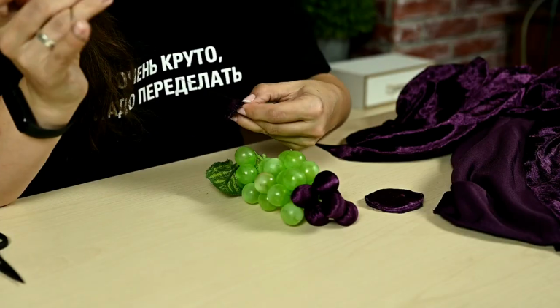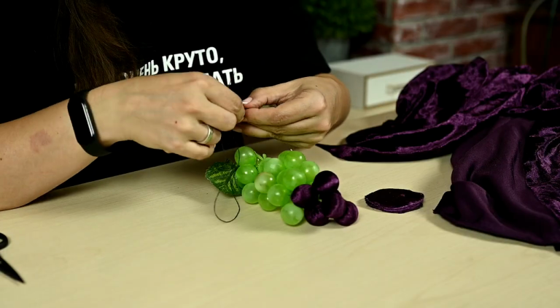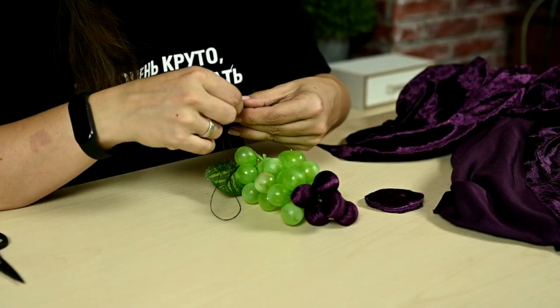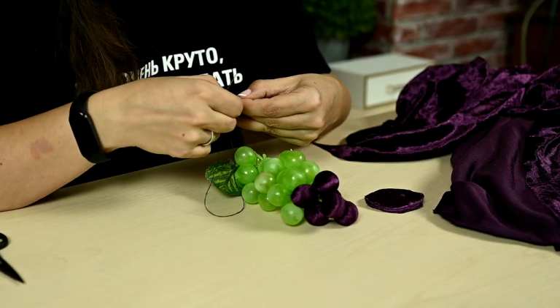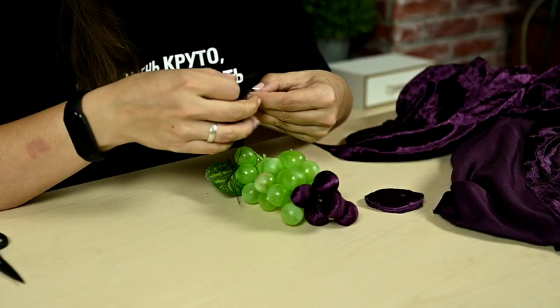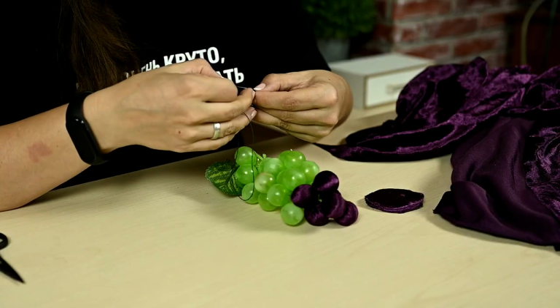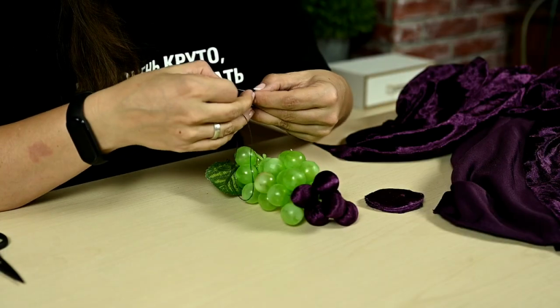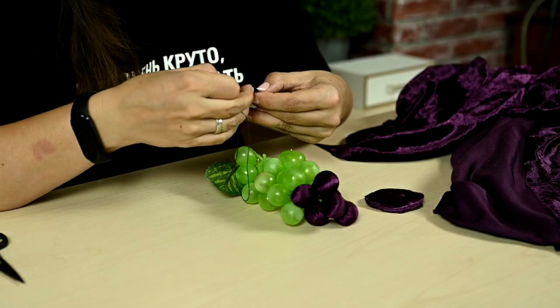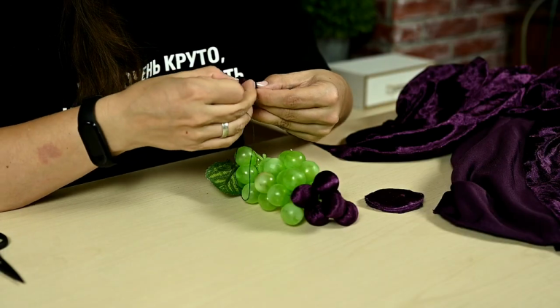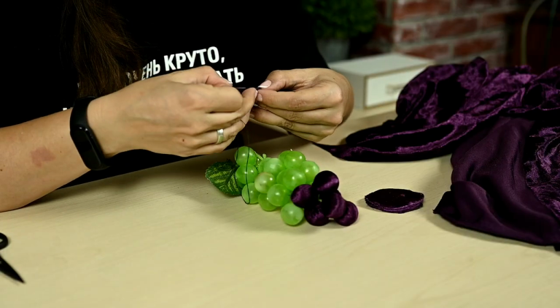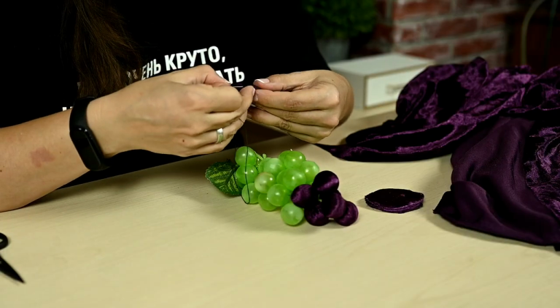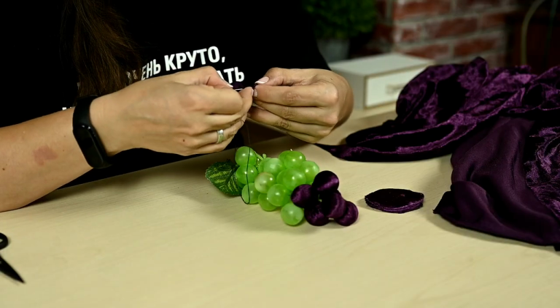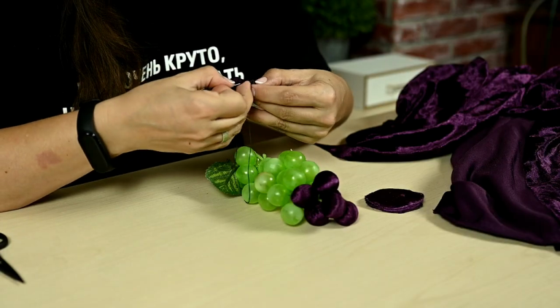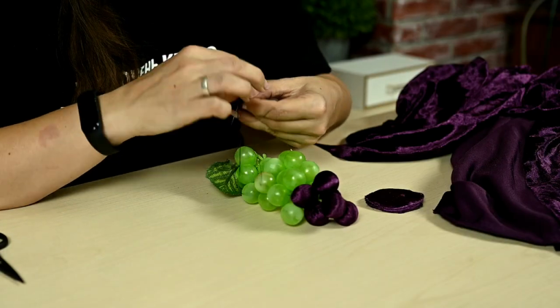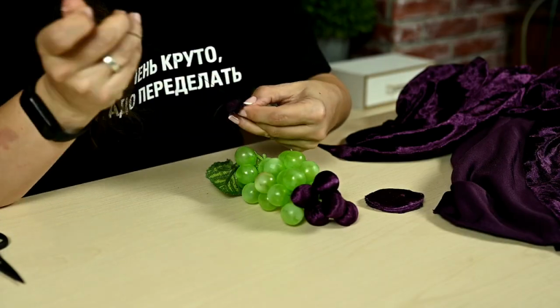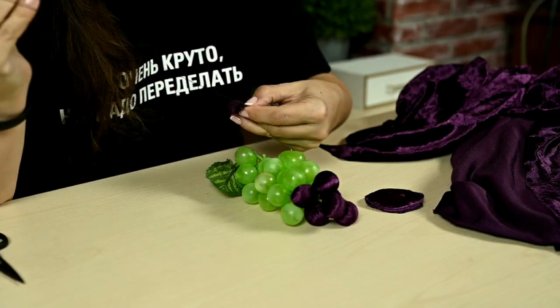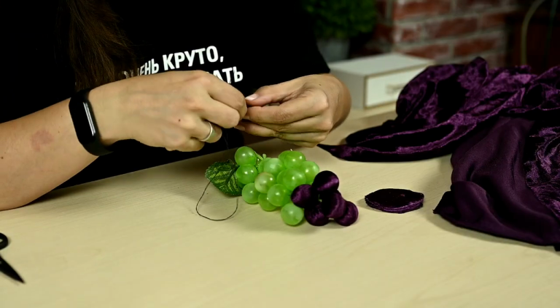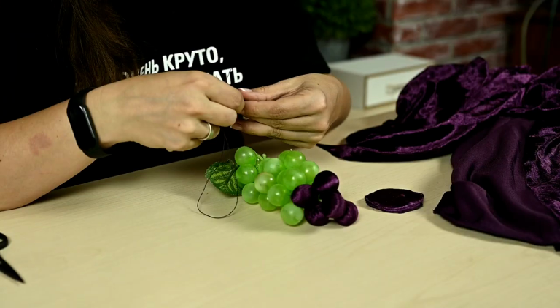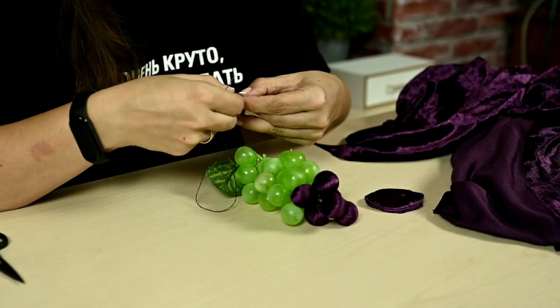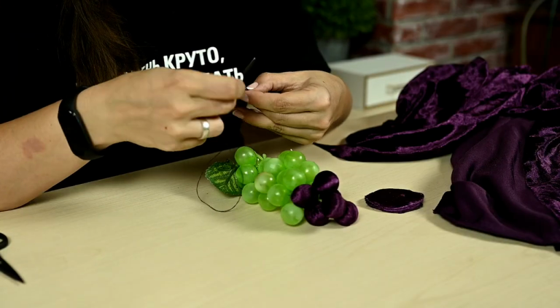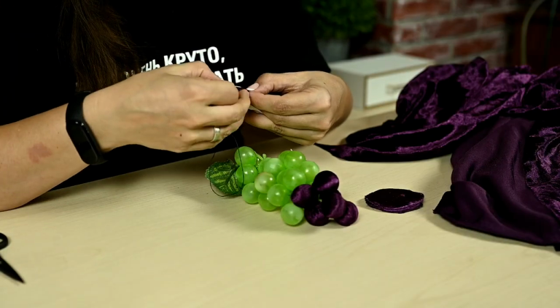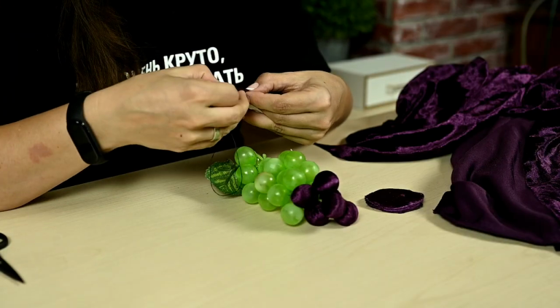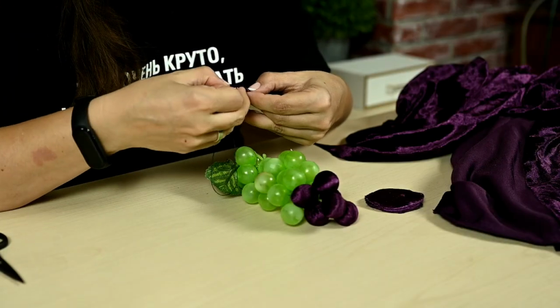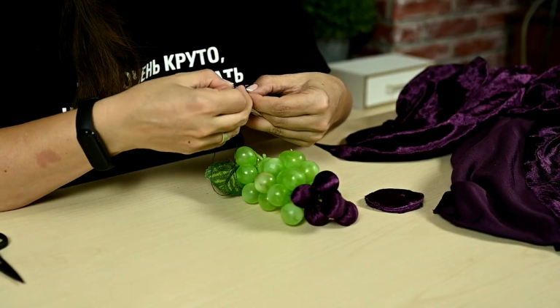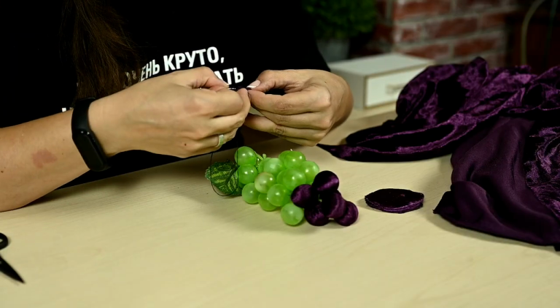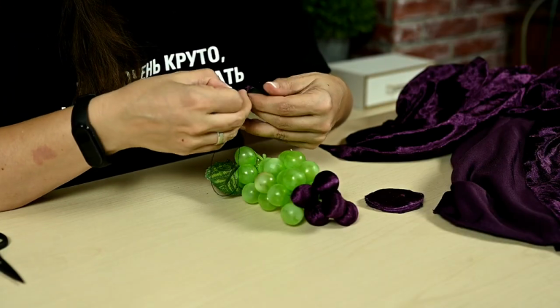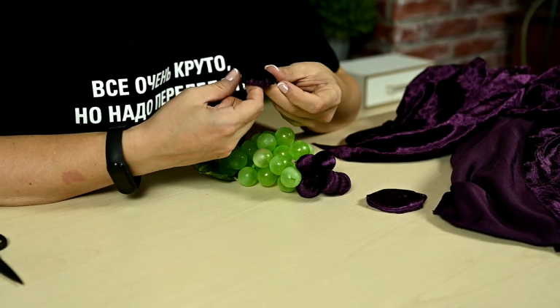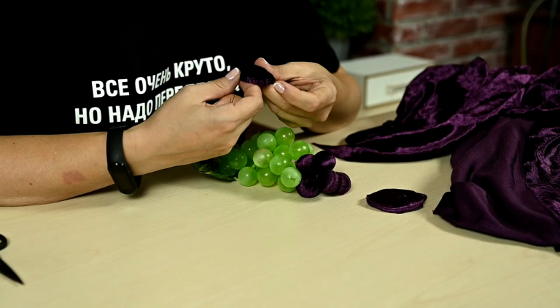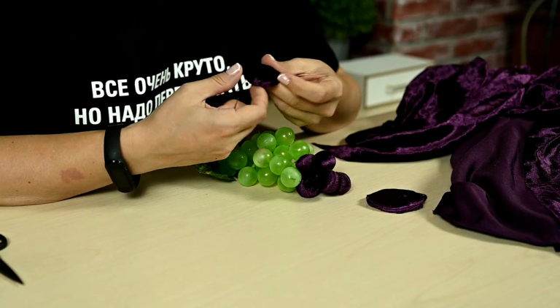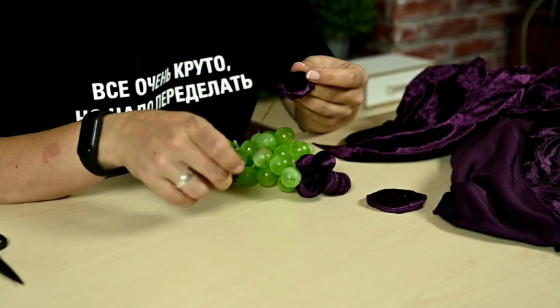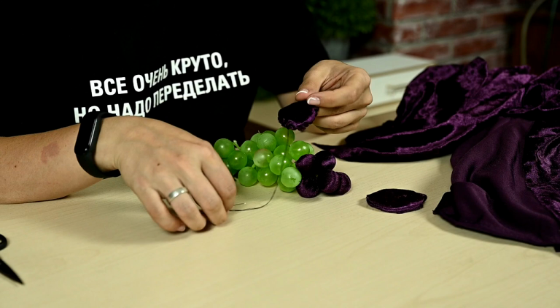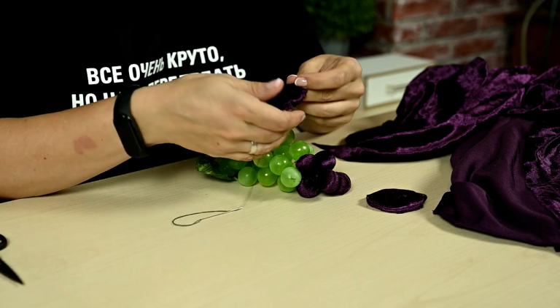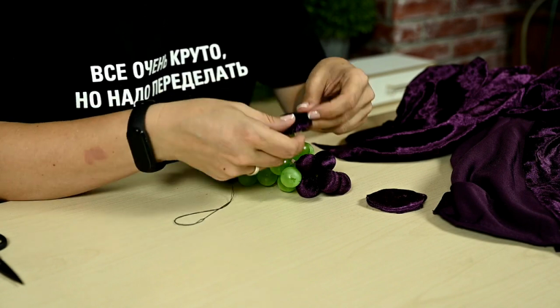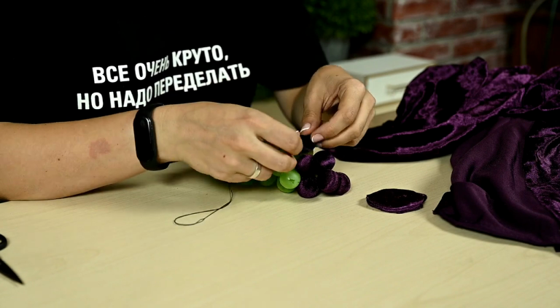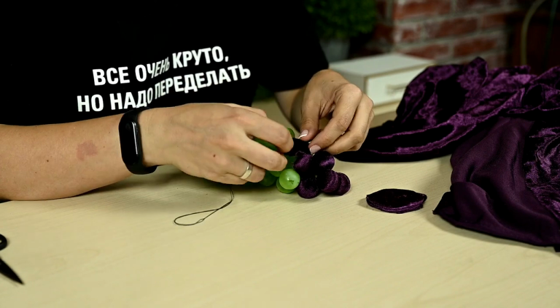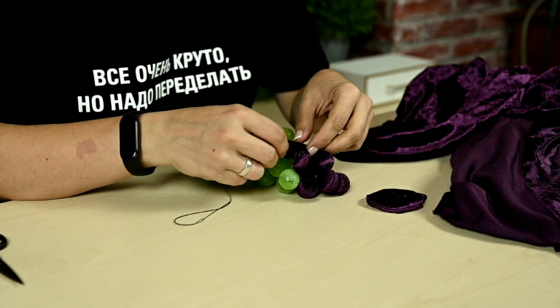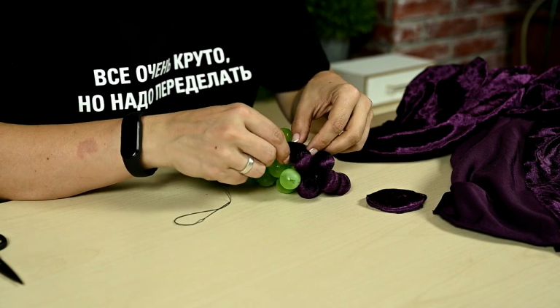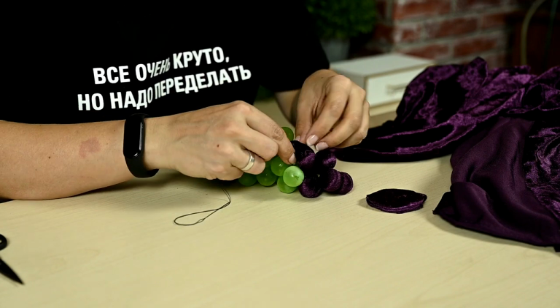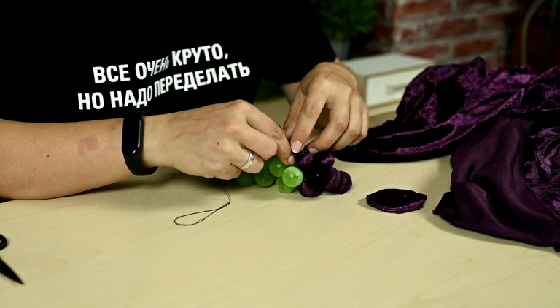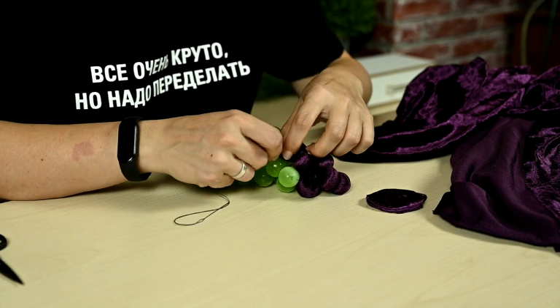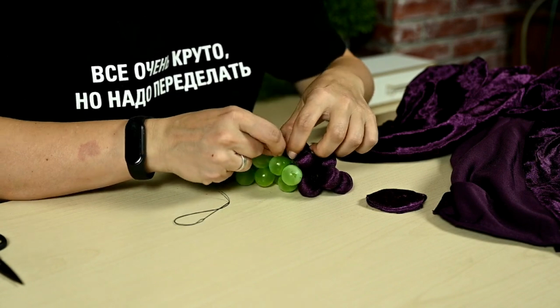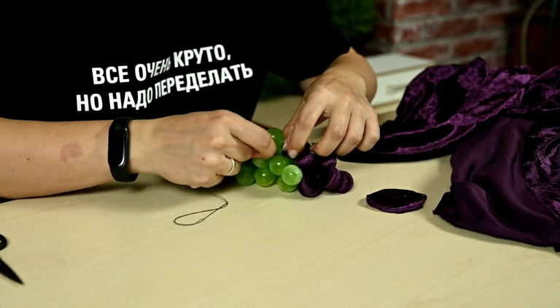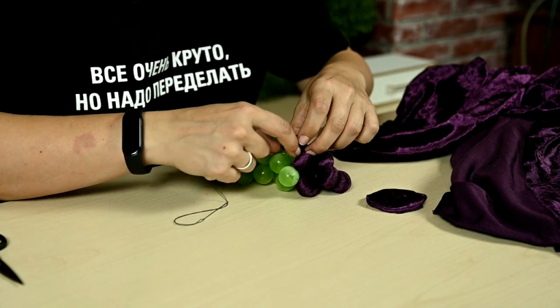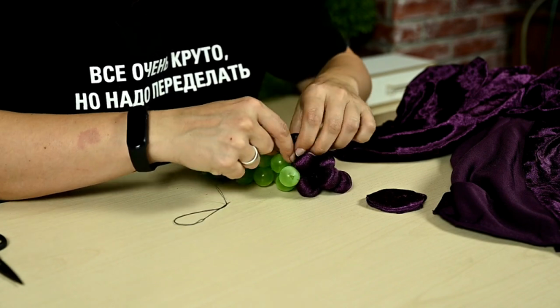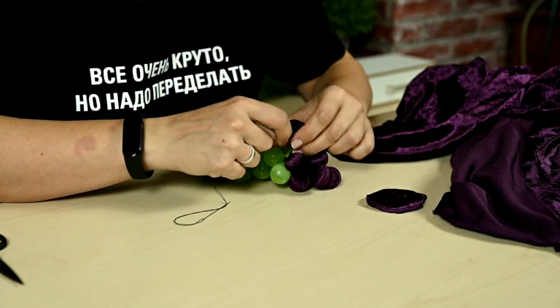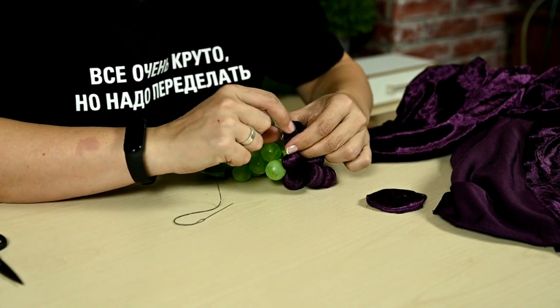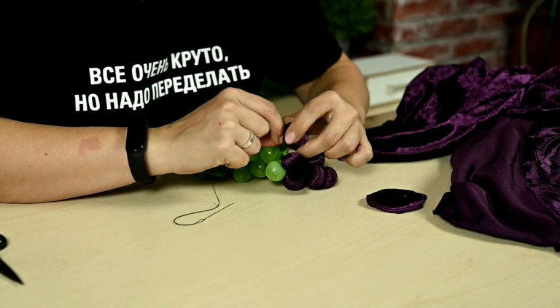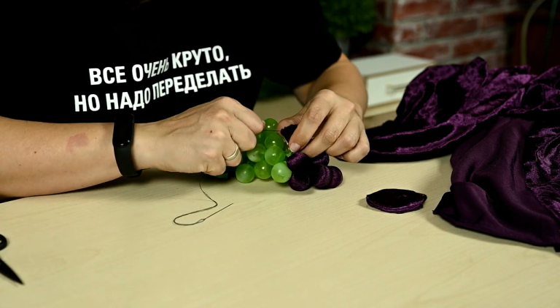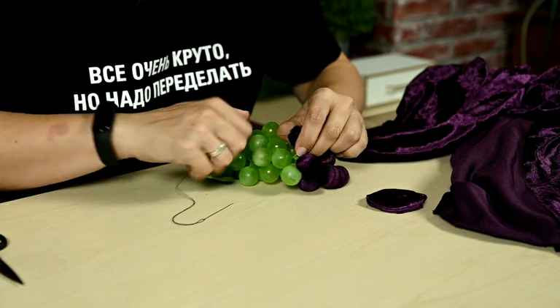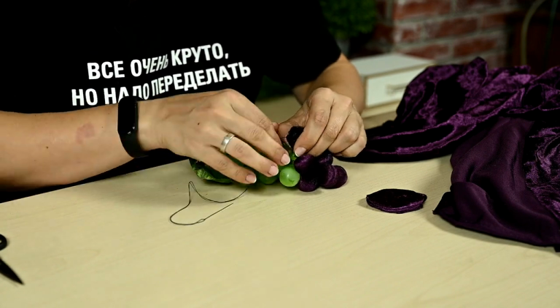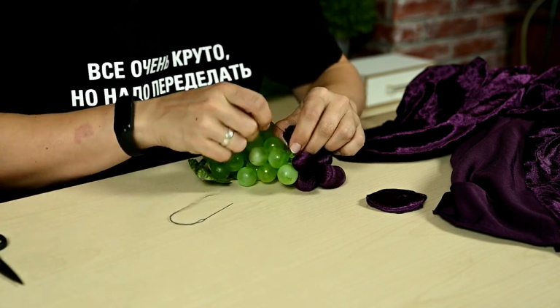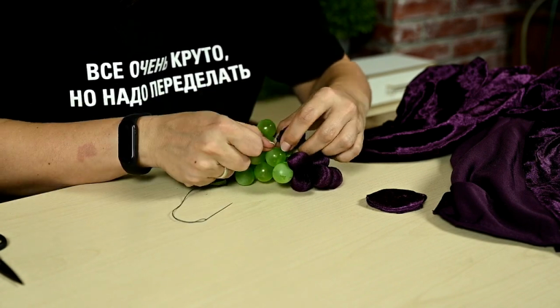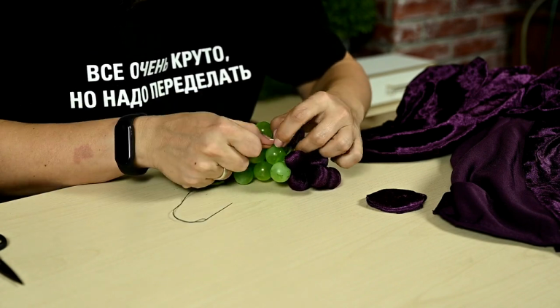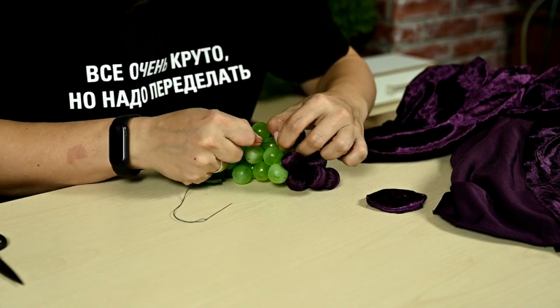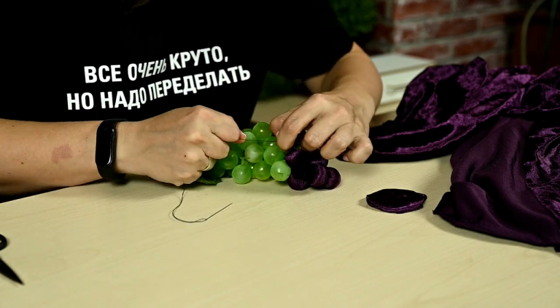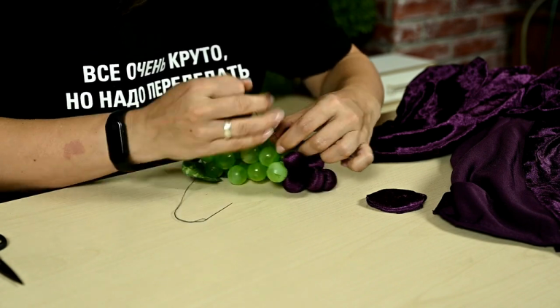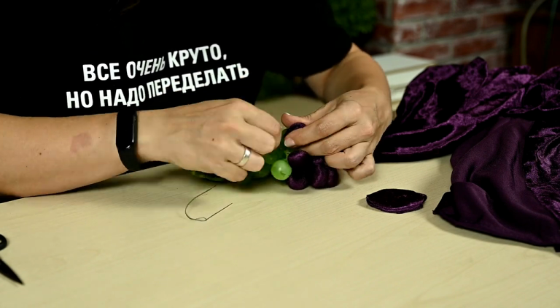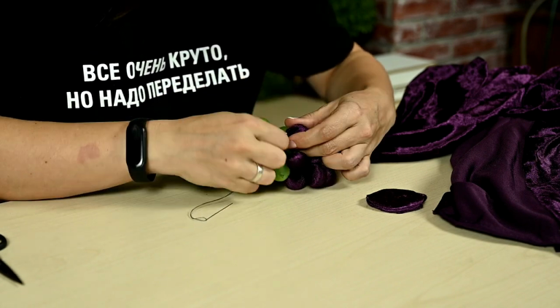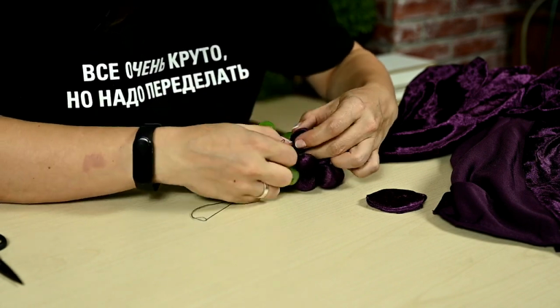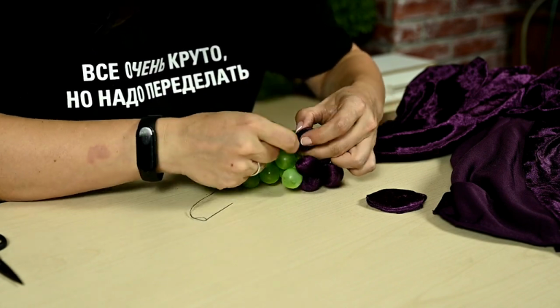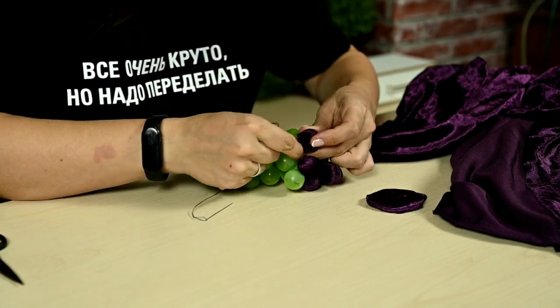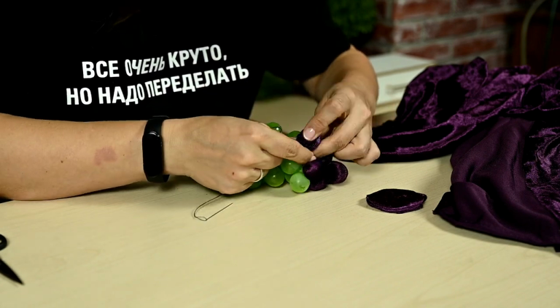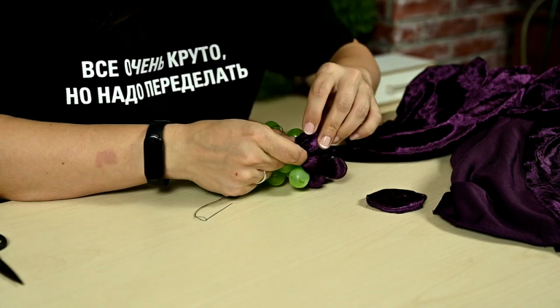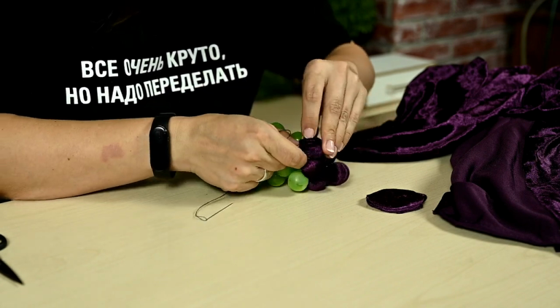There were 35 or 36 grapes in my bunch, in case you want to make a bunch all by yourself.